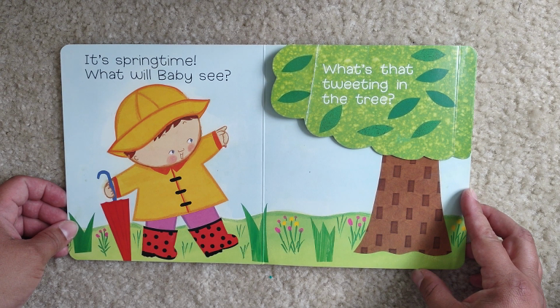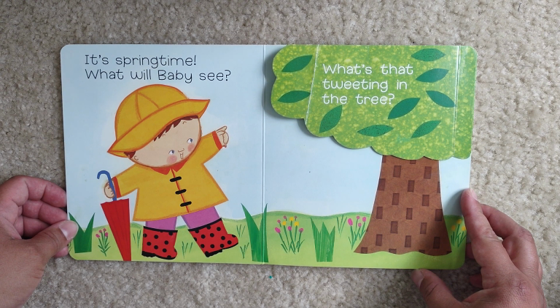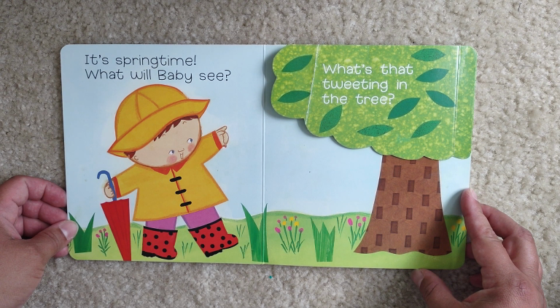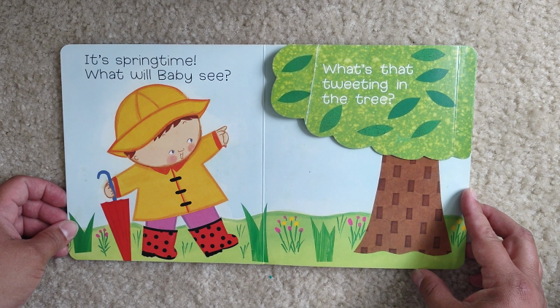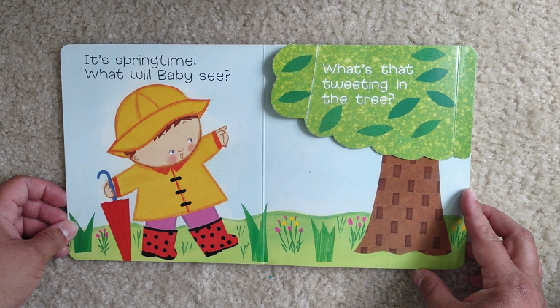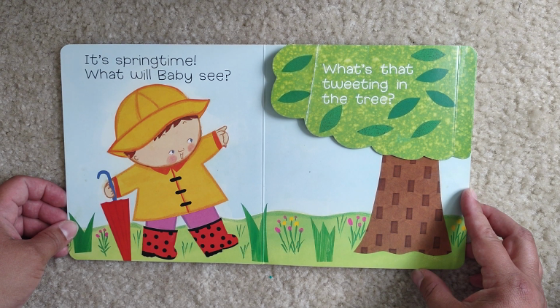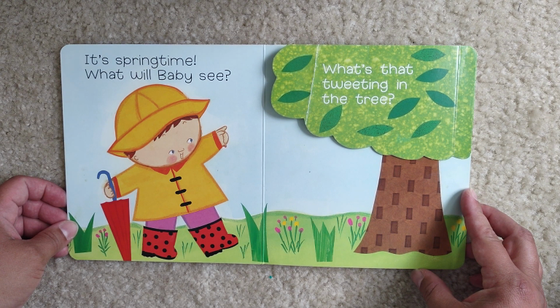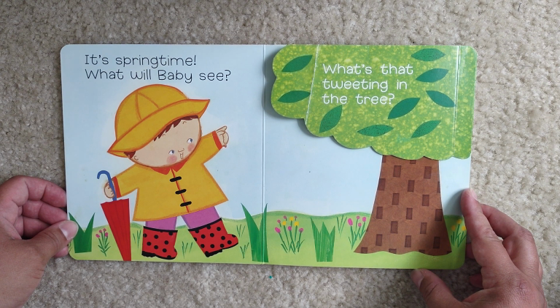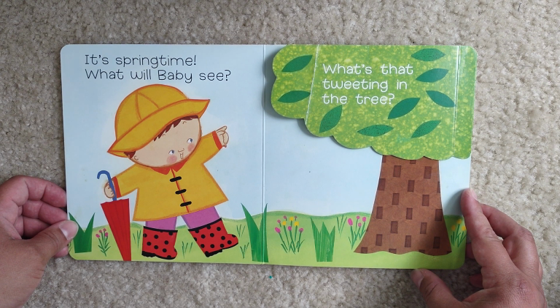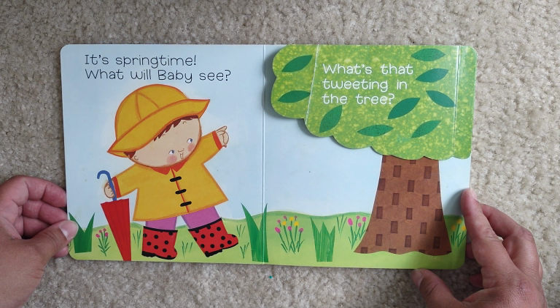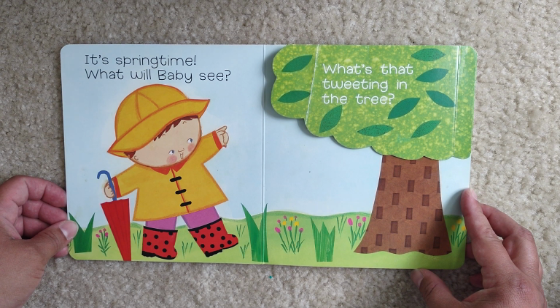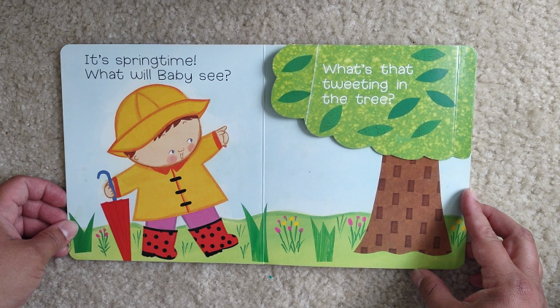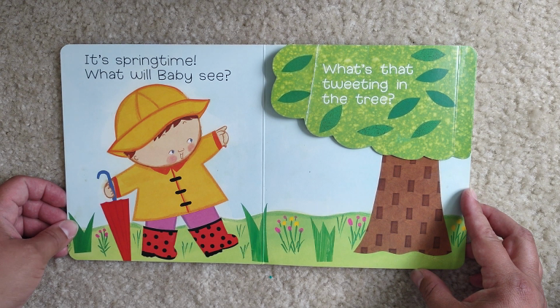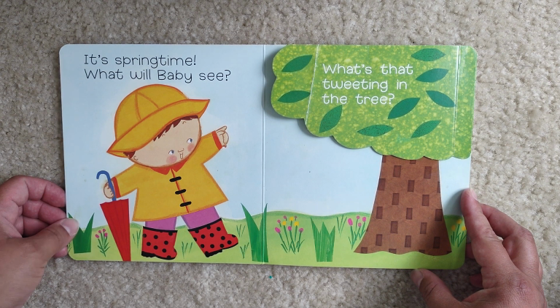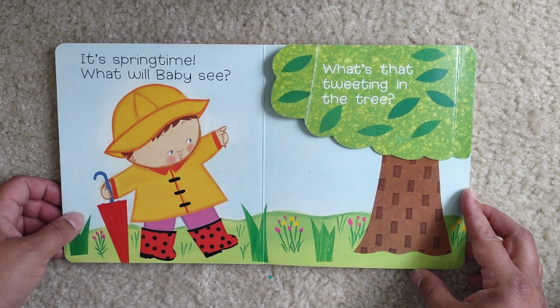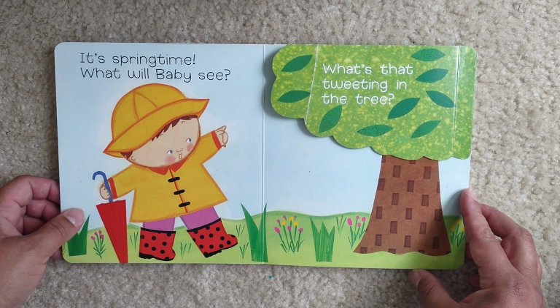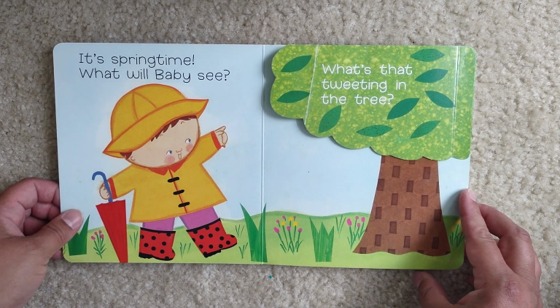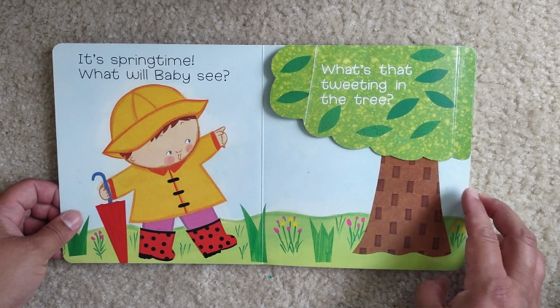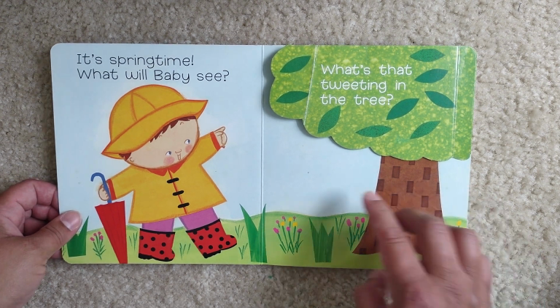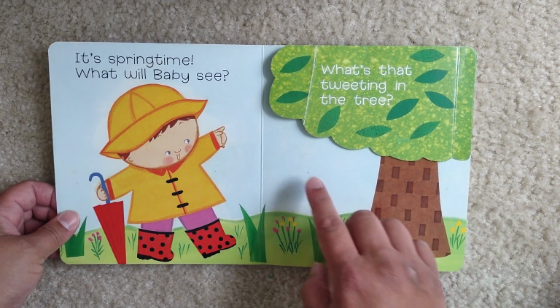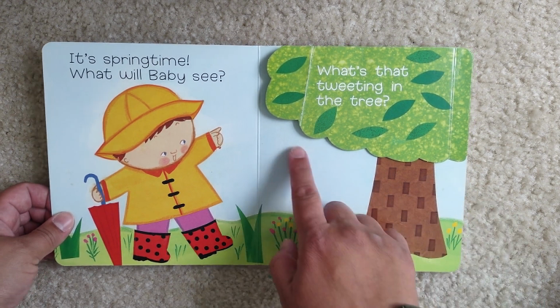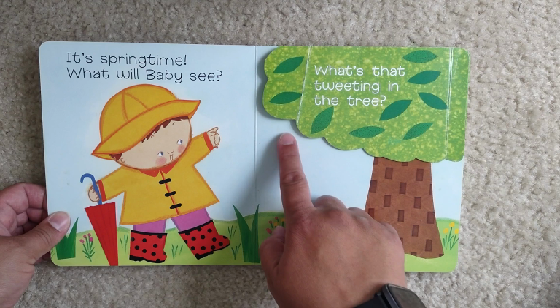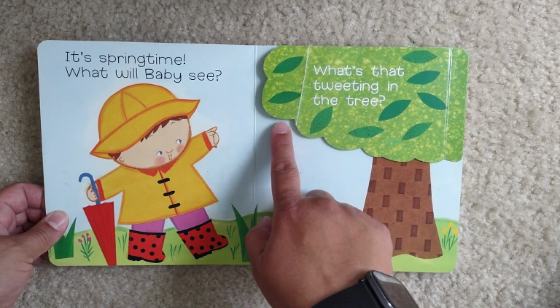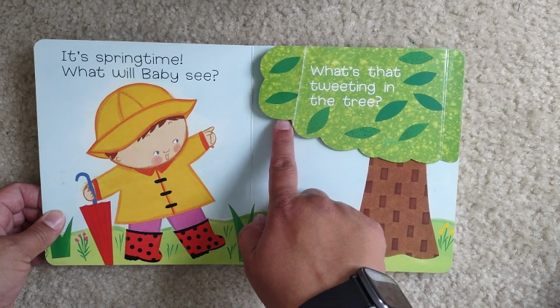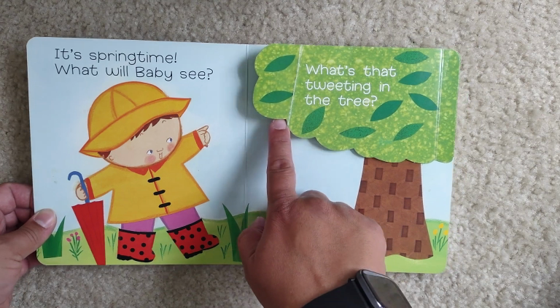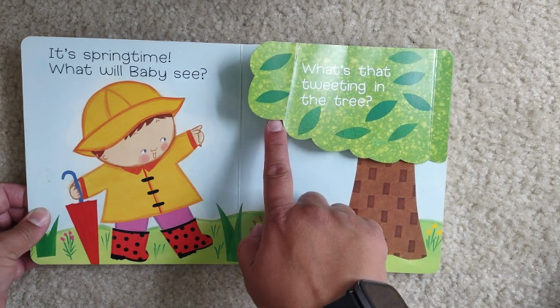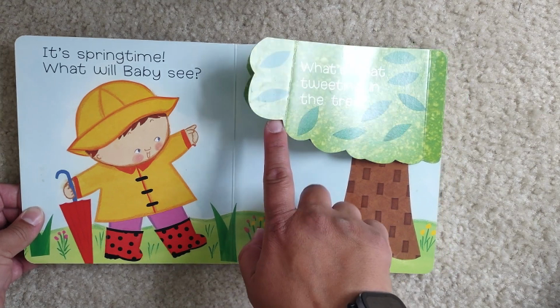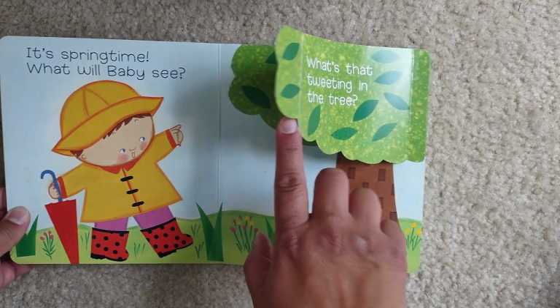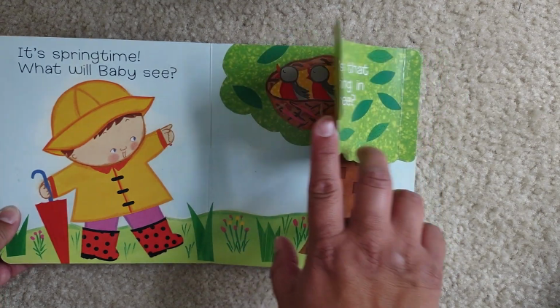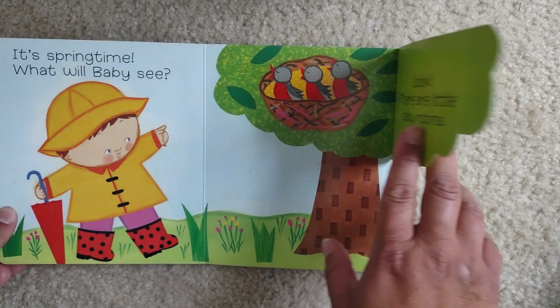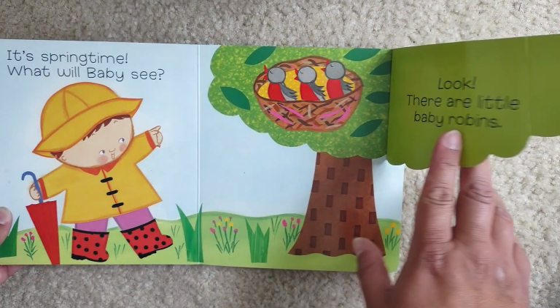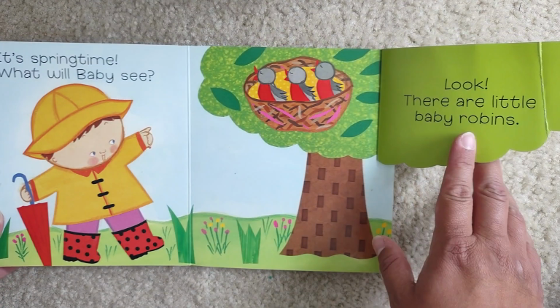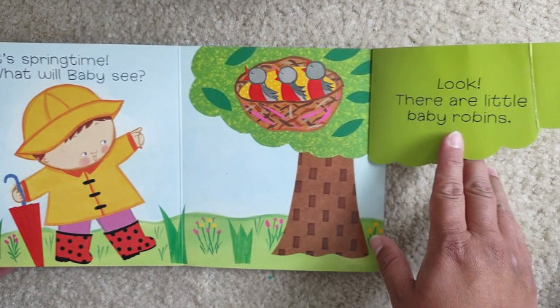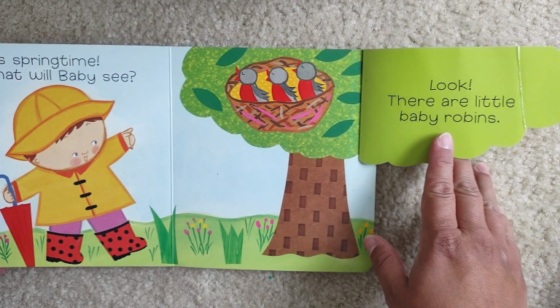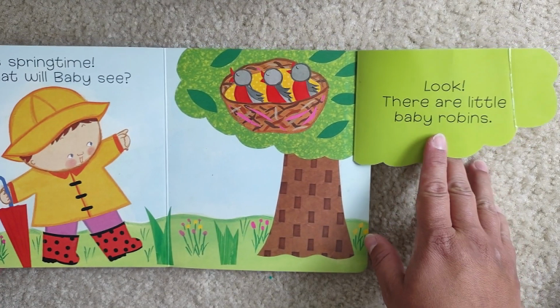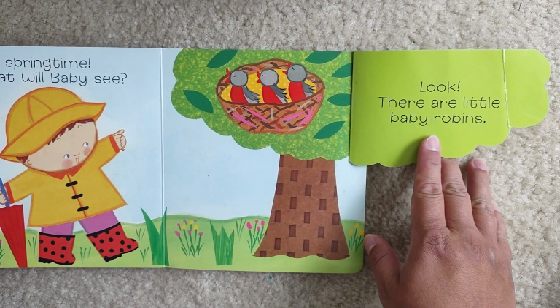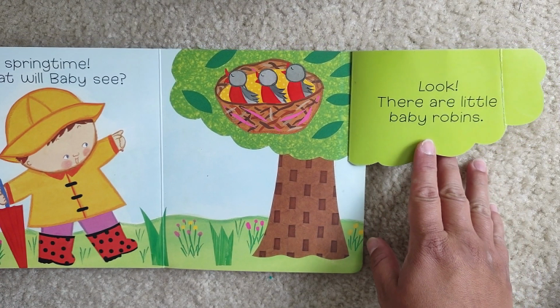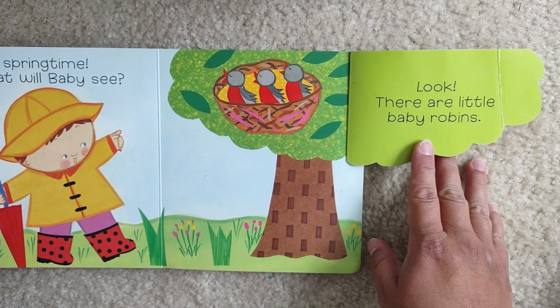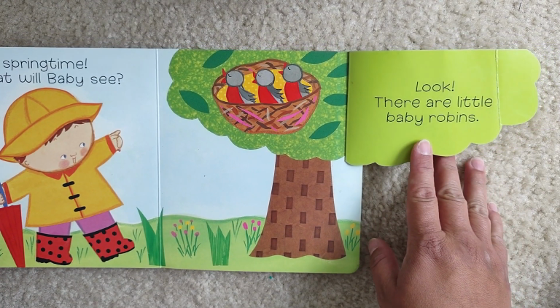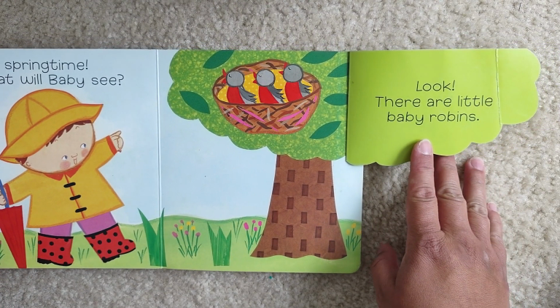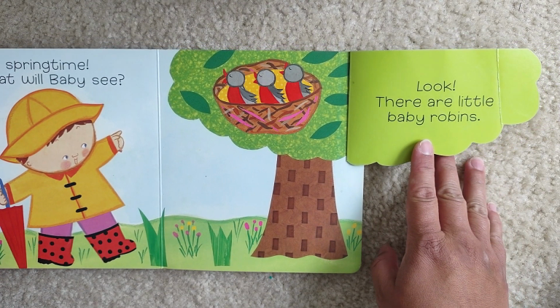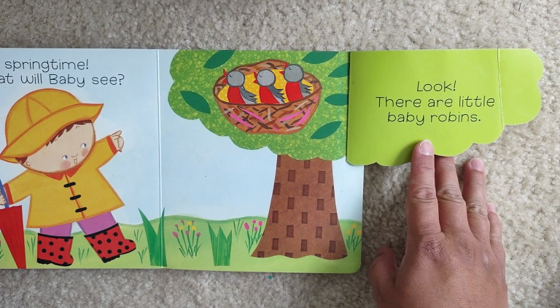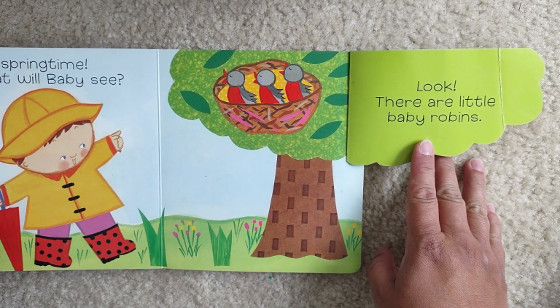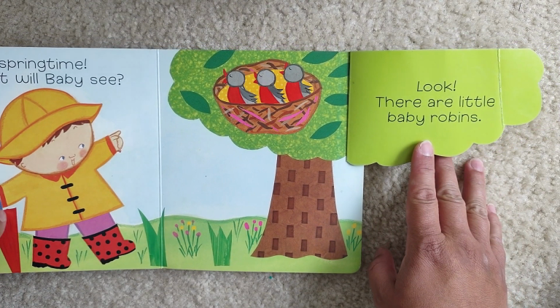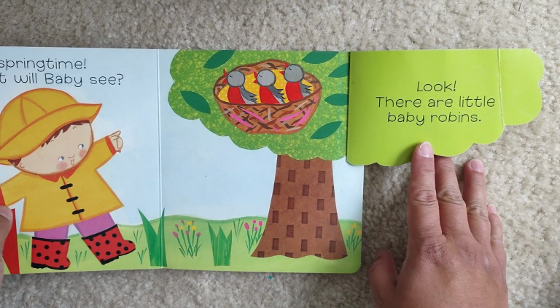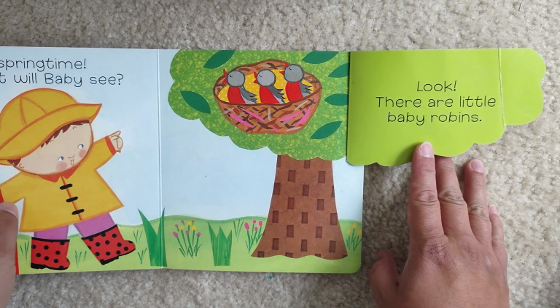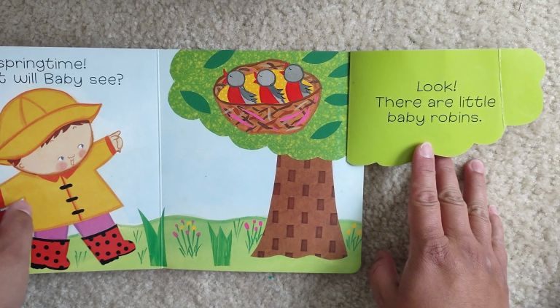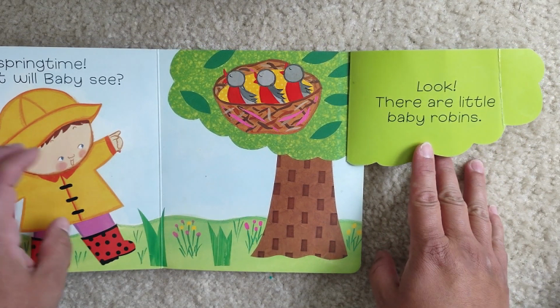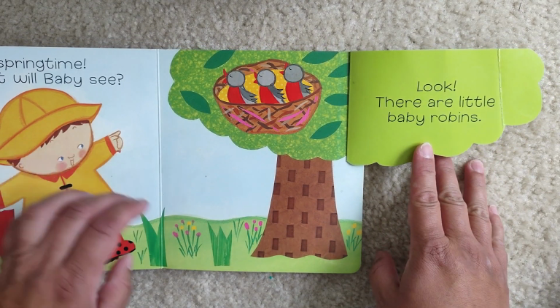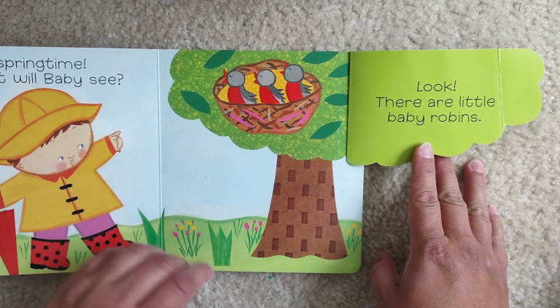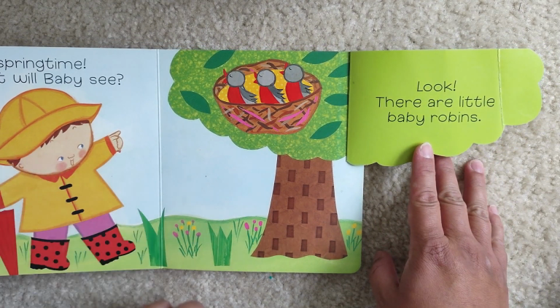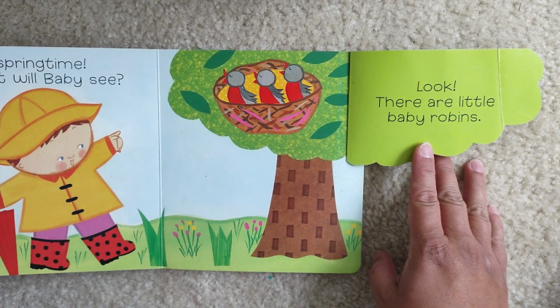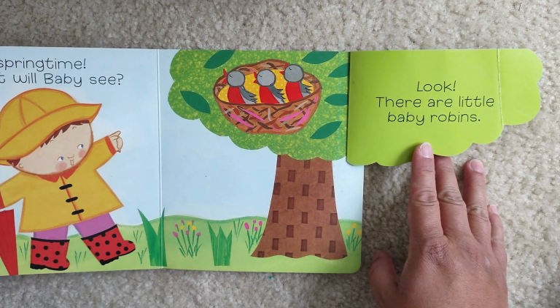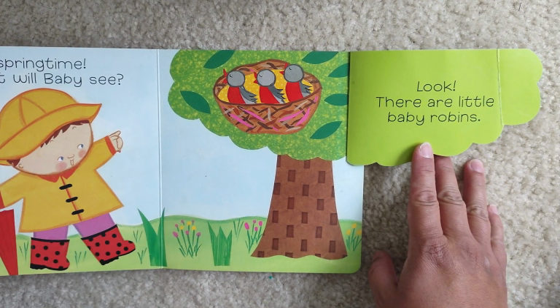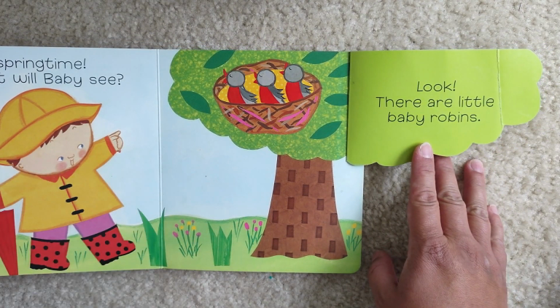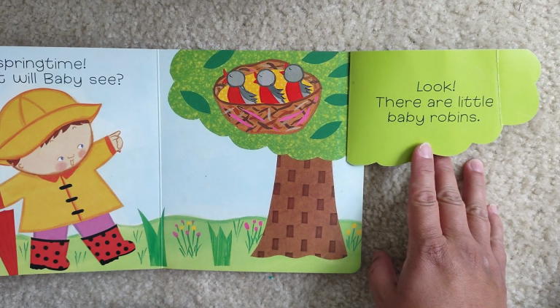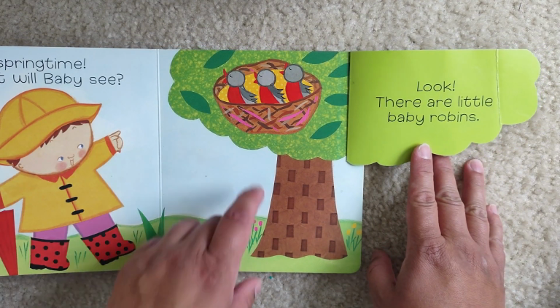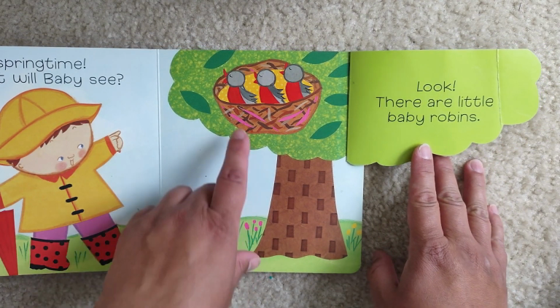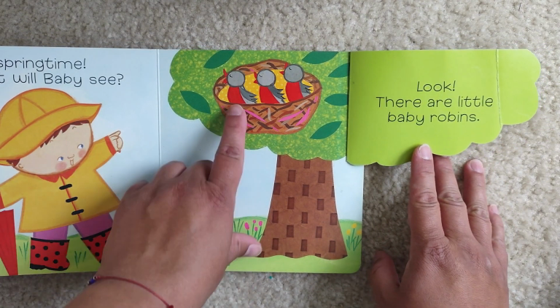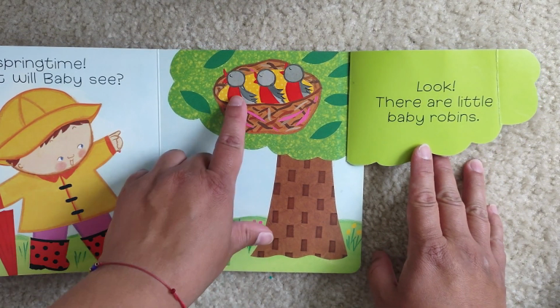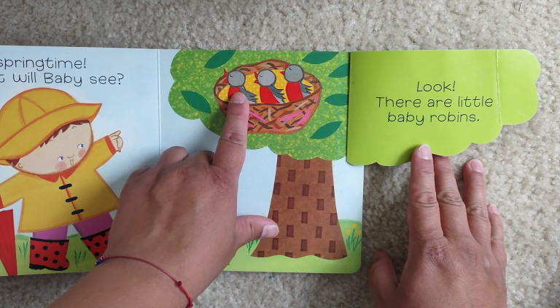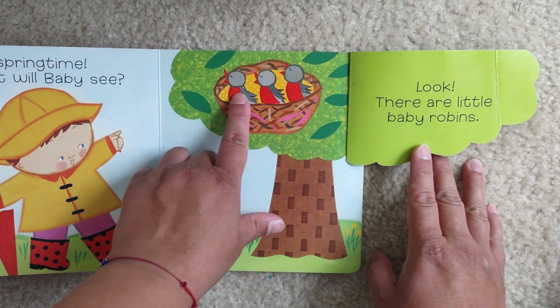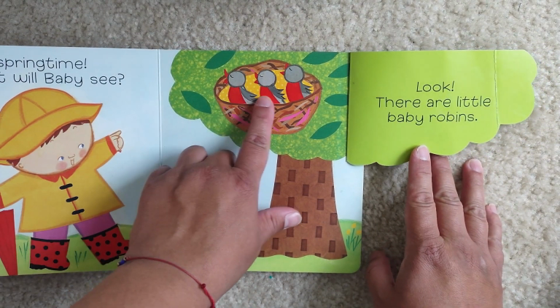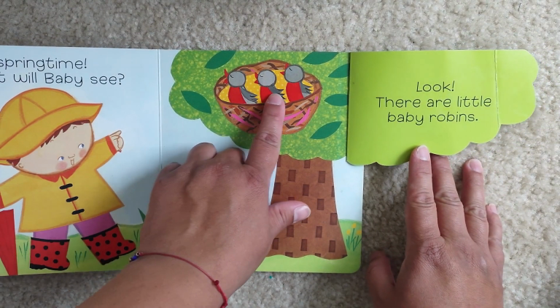What's that twittering in the tree? Look! There are little baby robins.